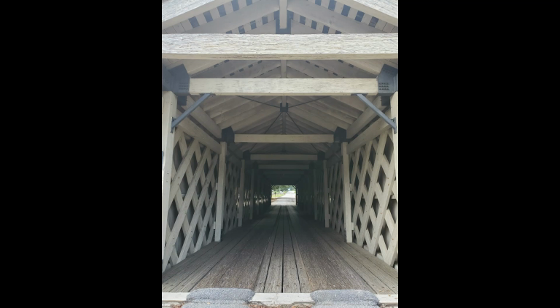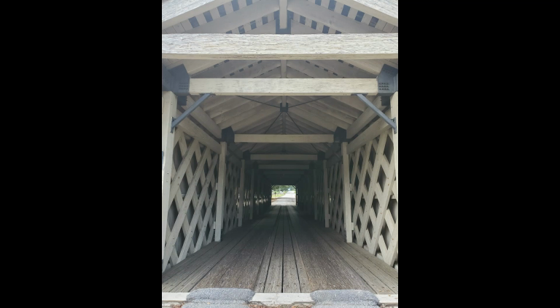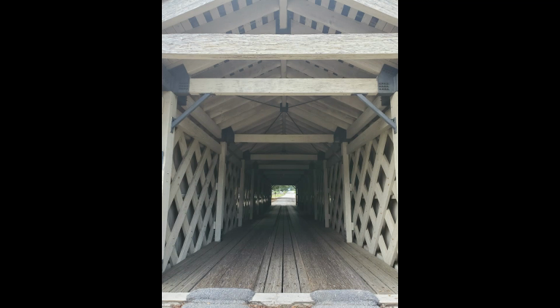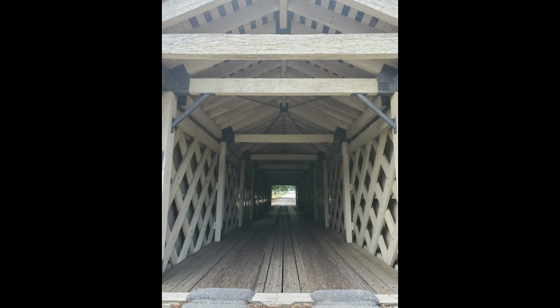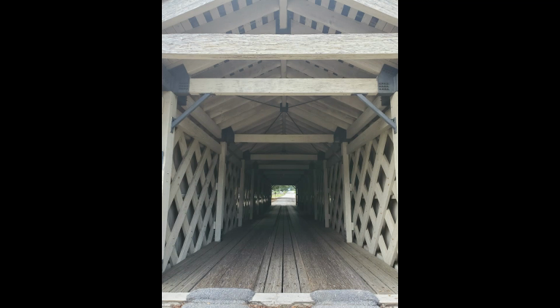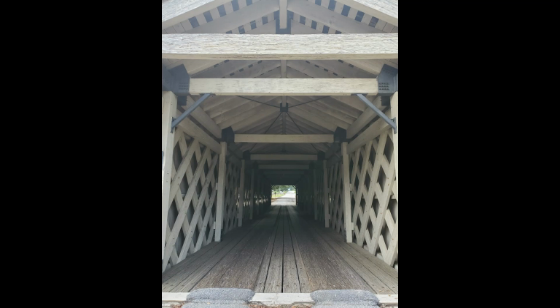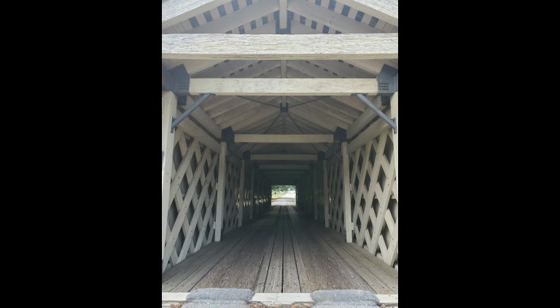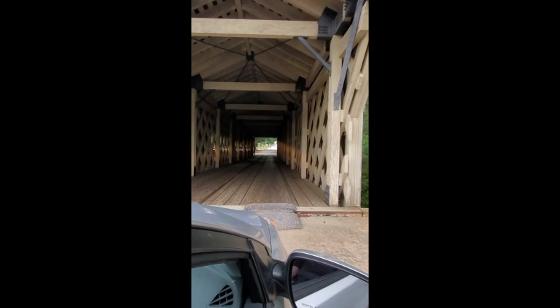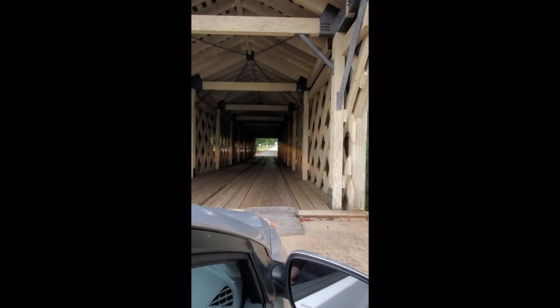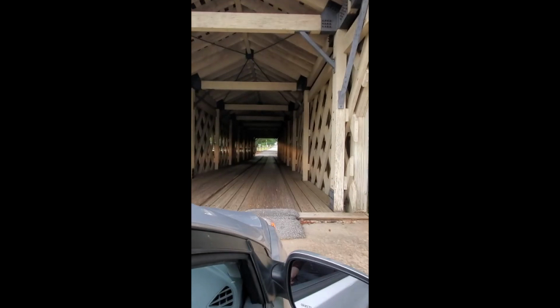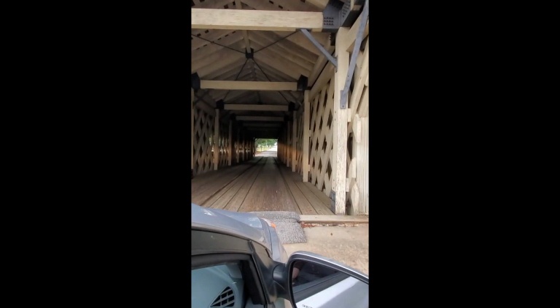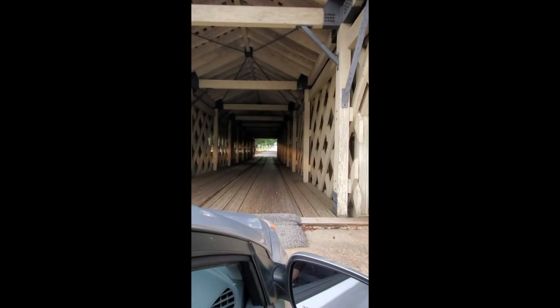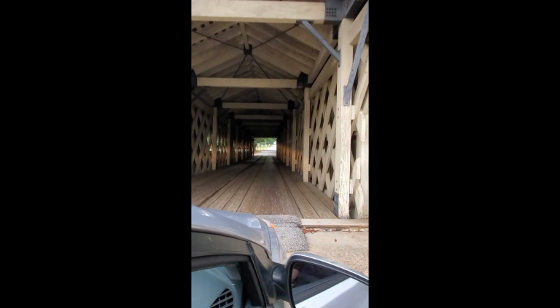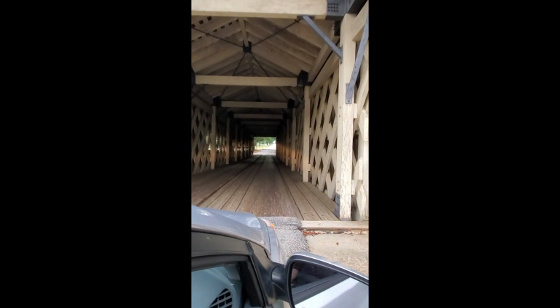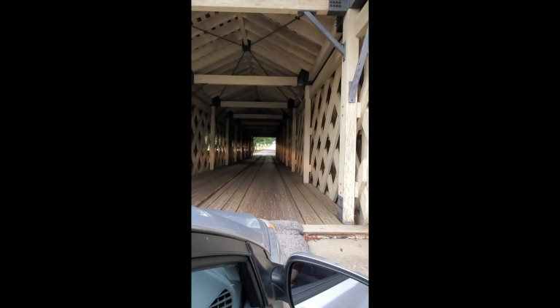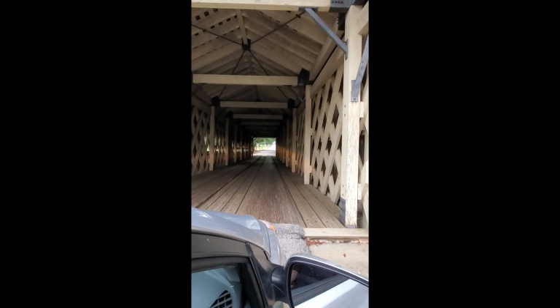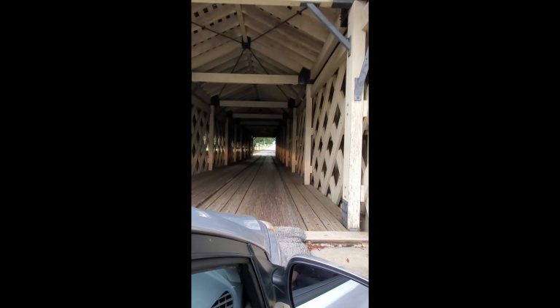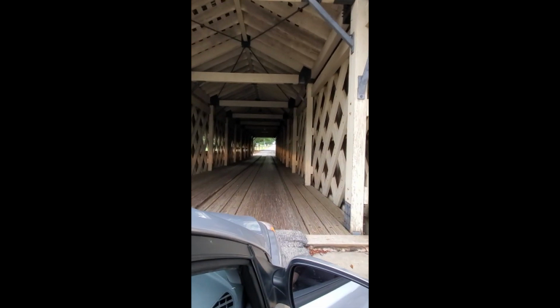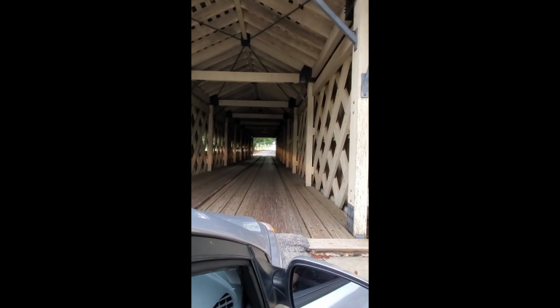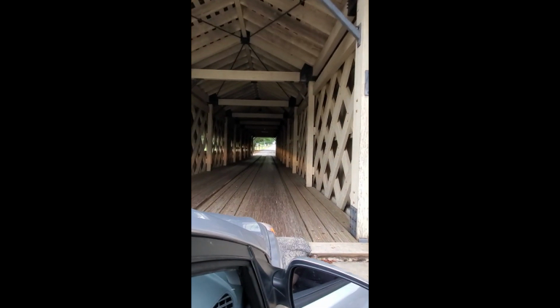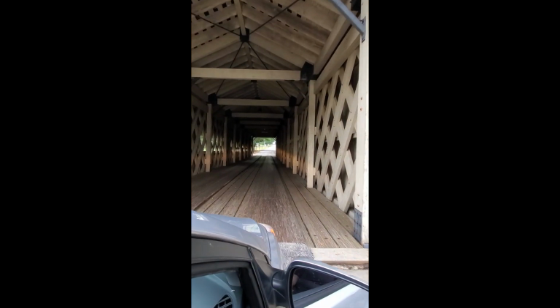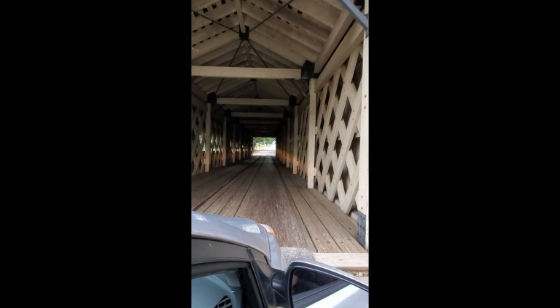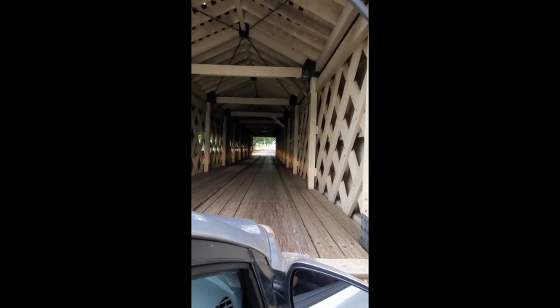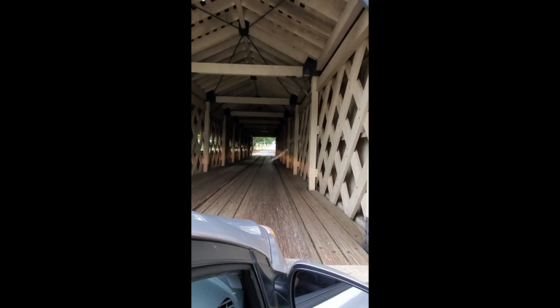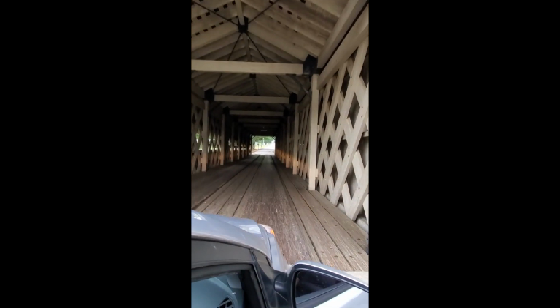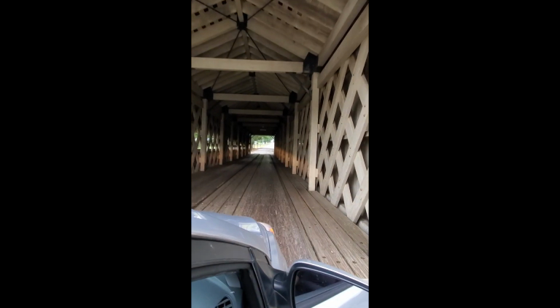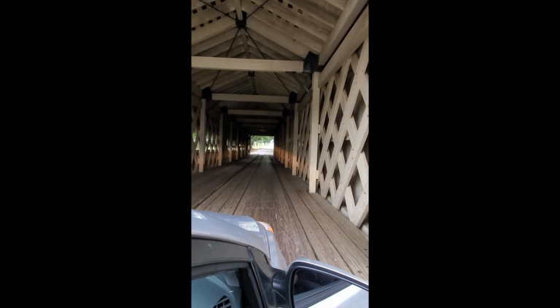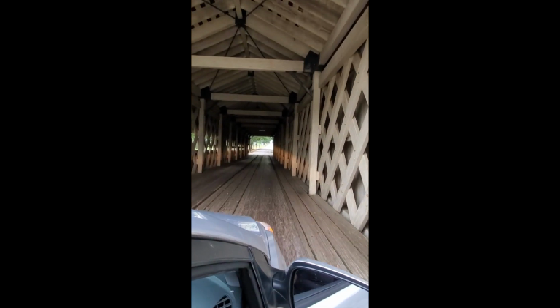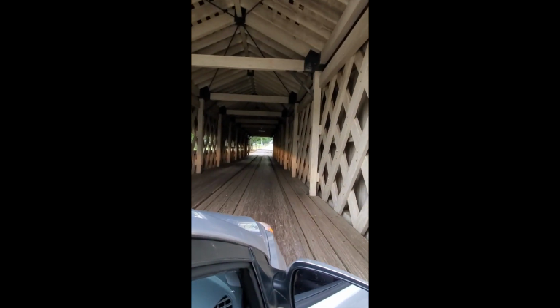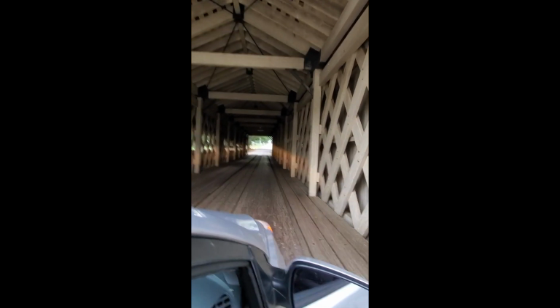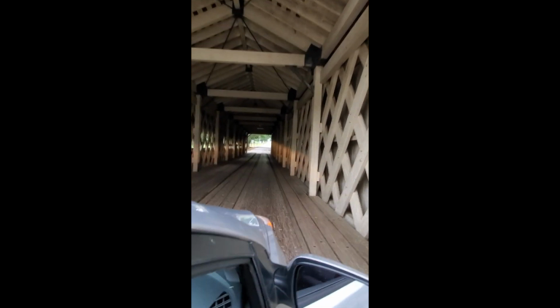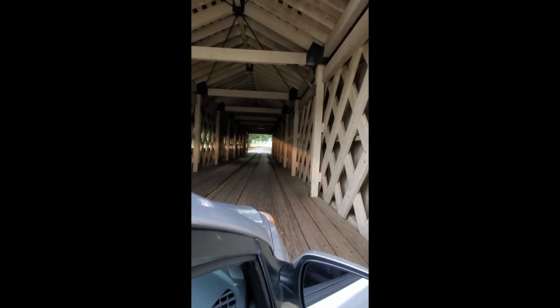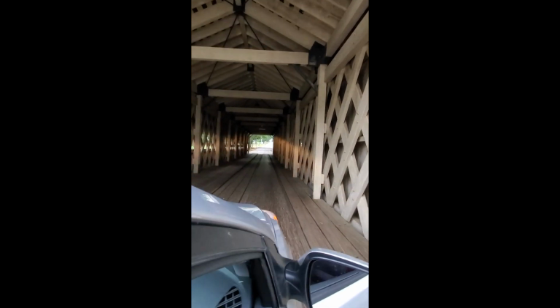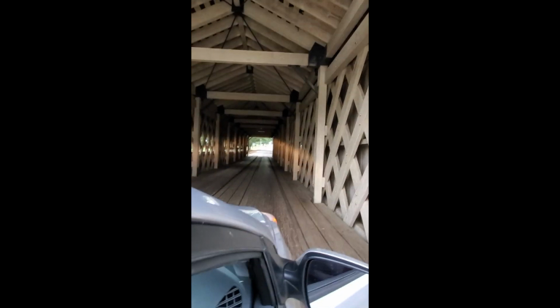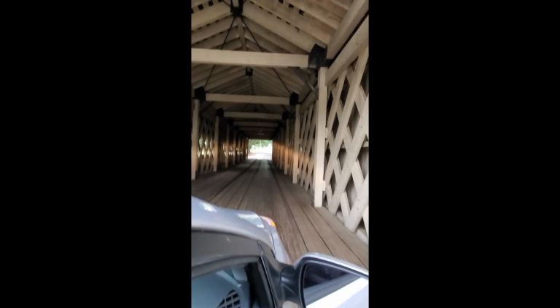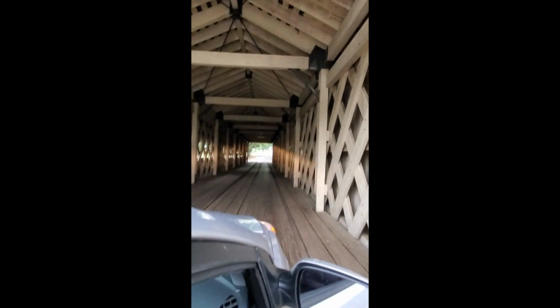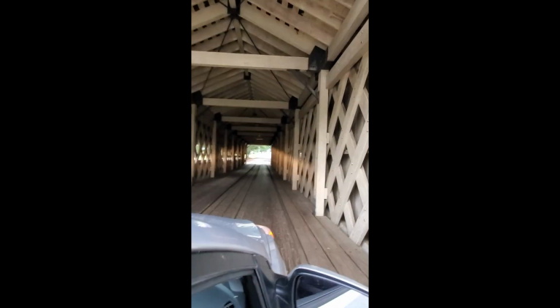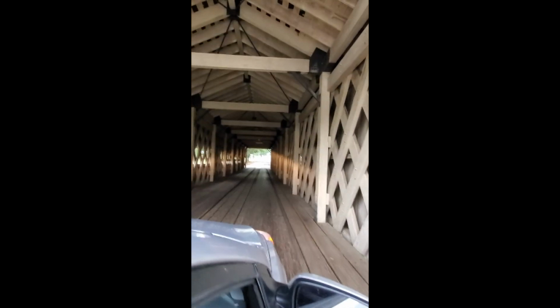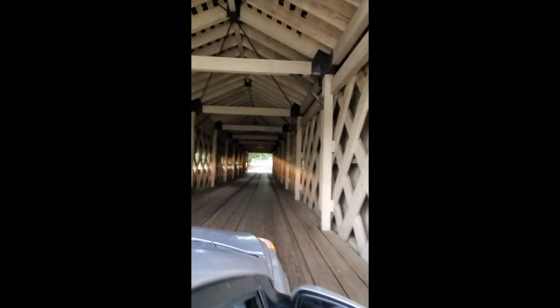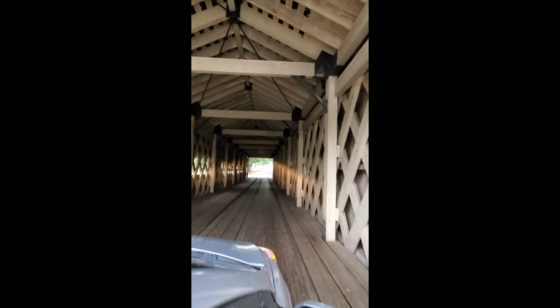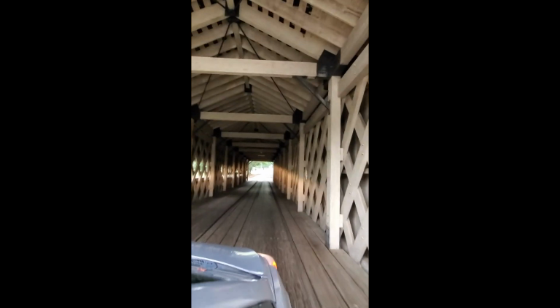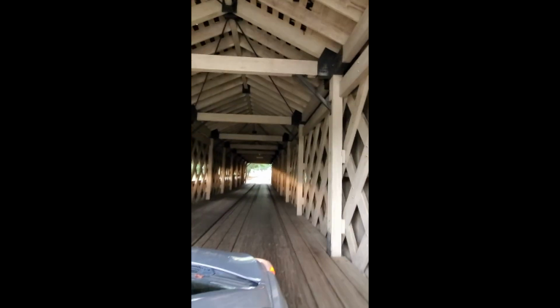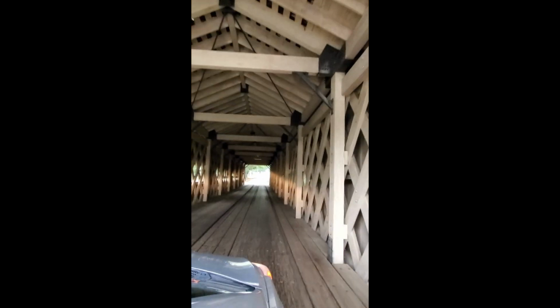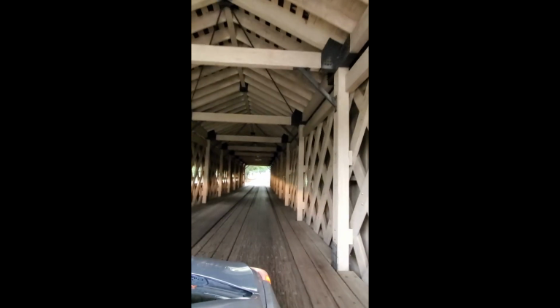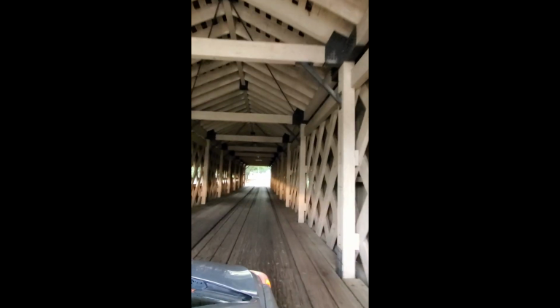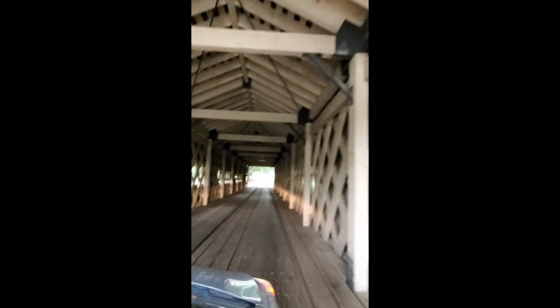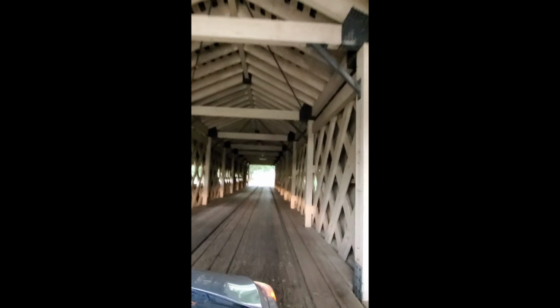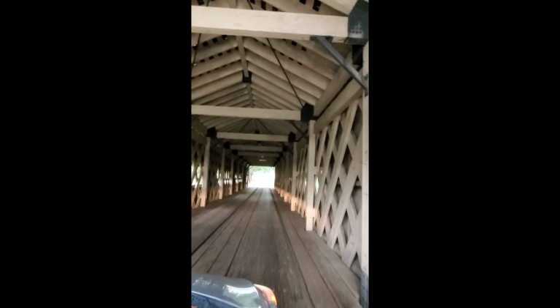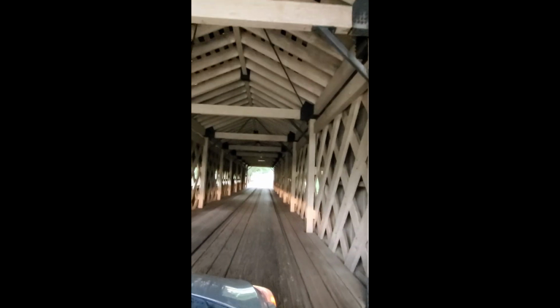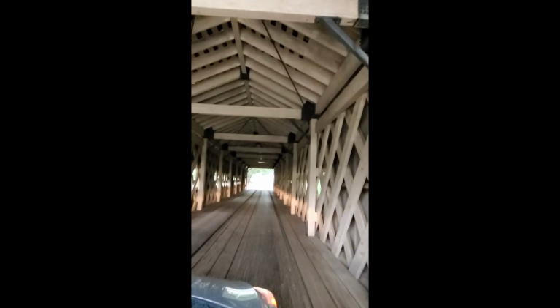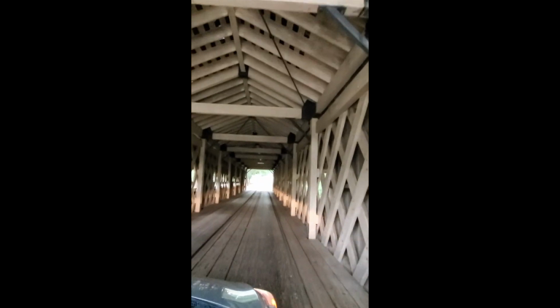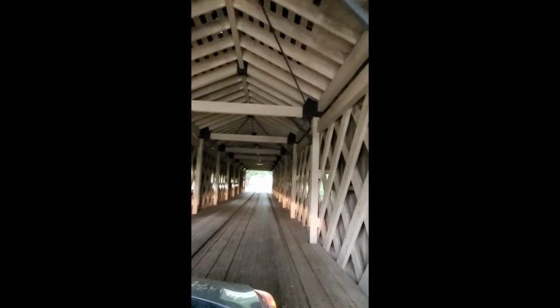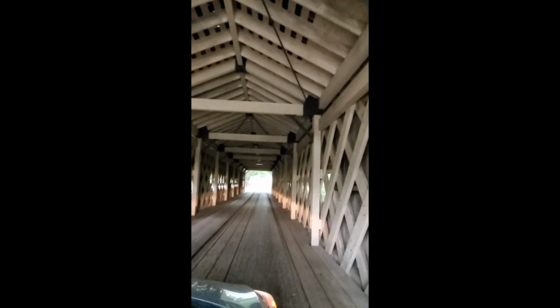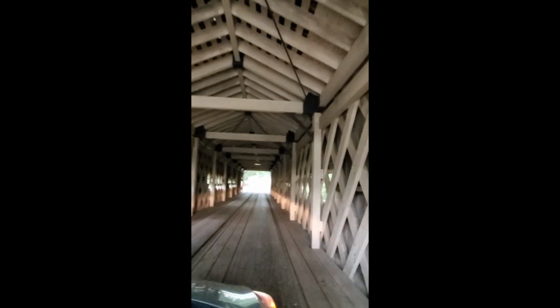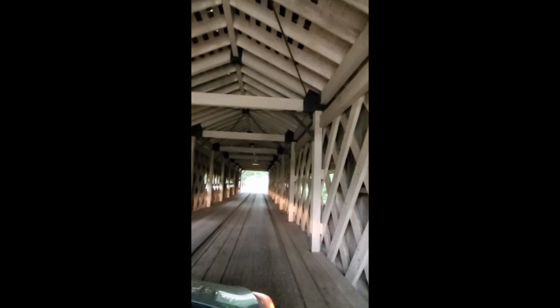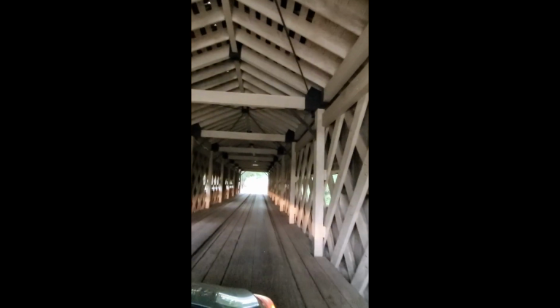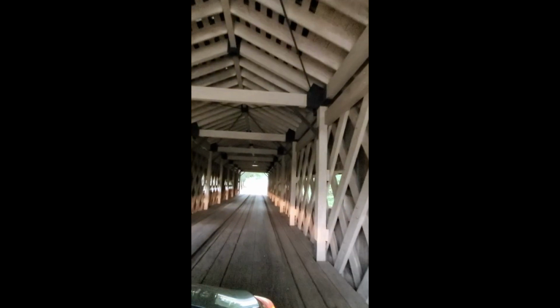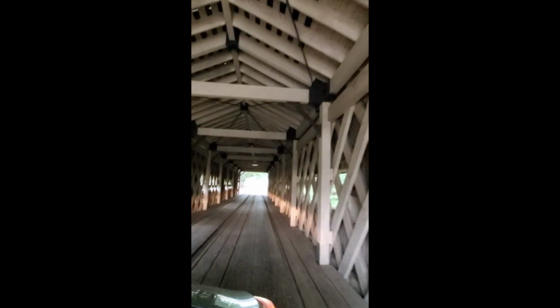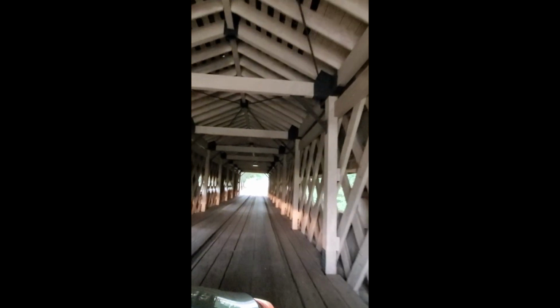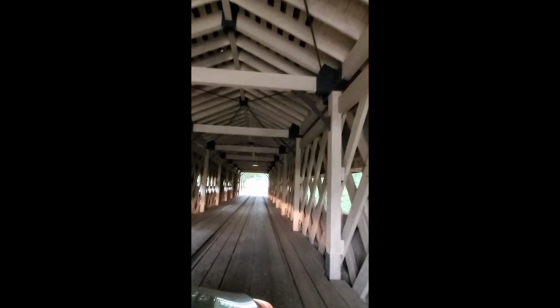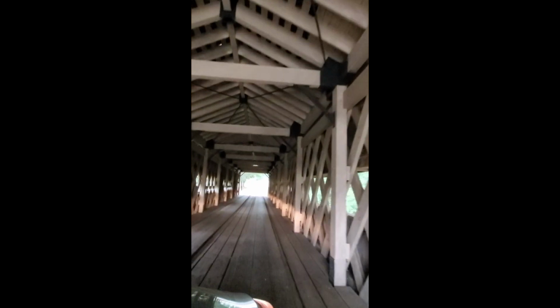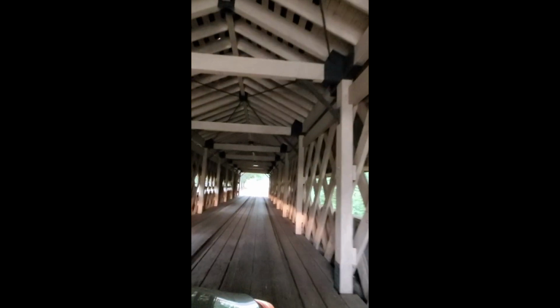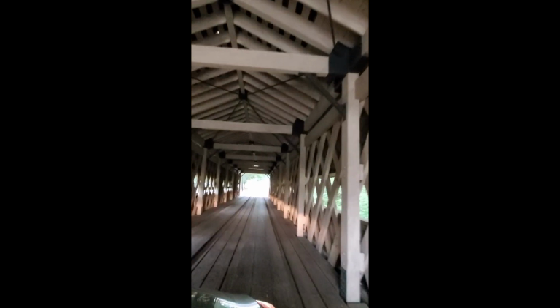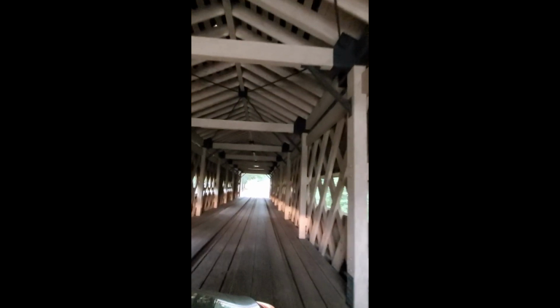The covered bridge was constructed in 1872 and is 127 feet long.